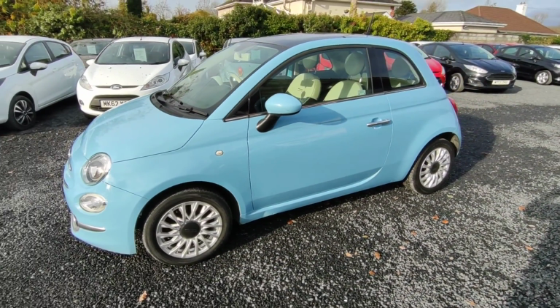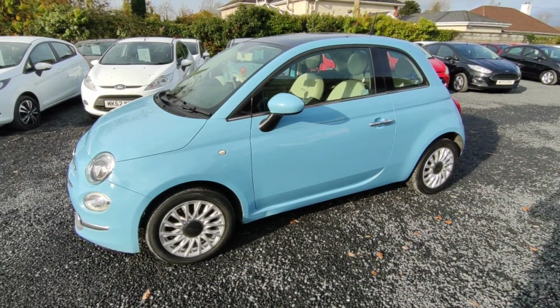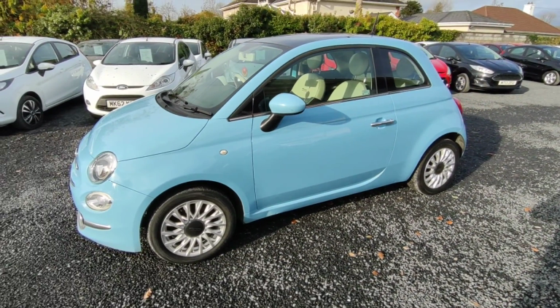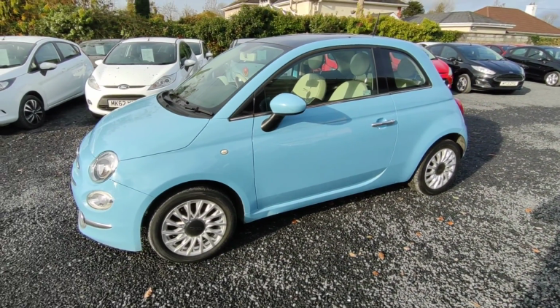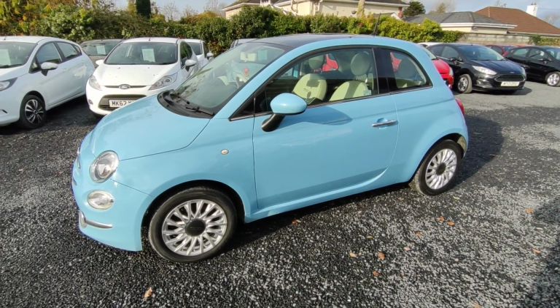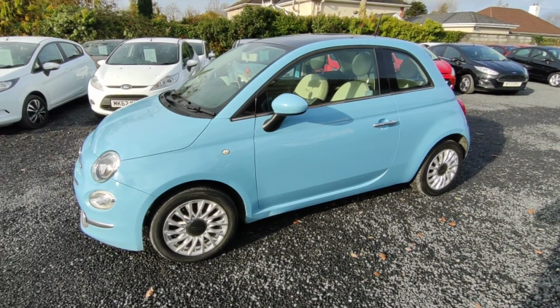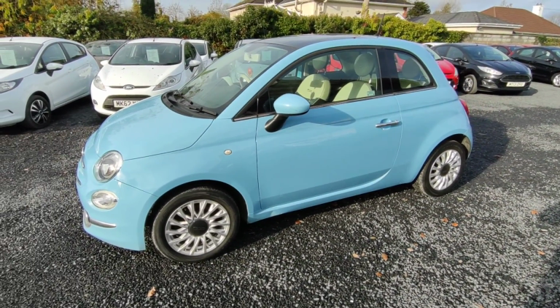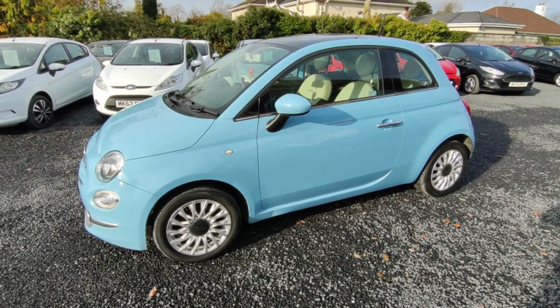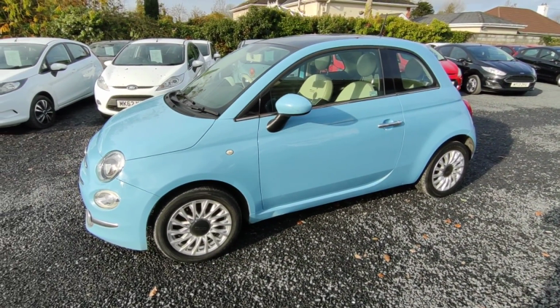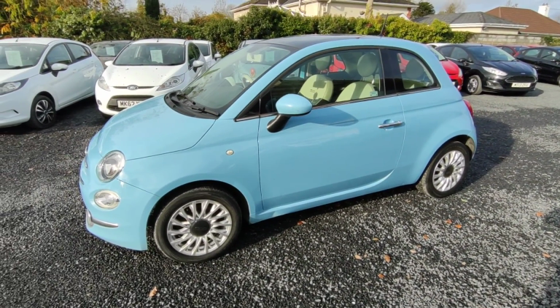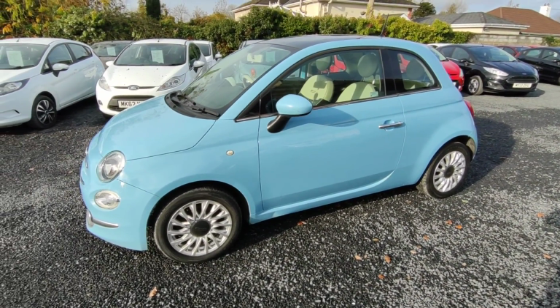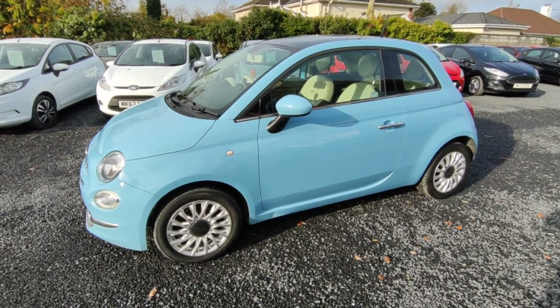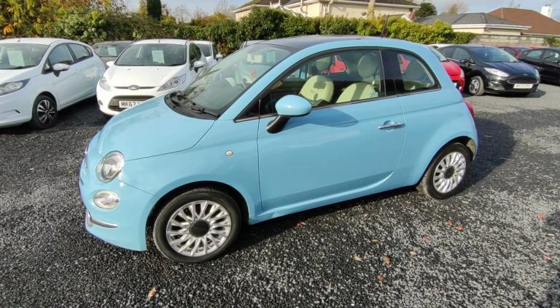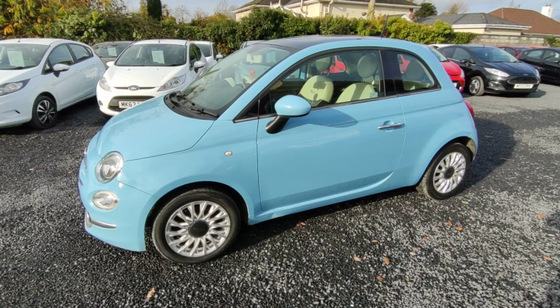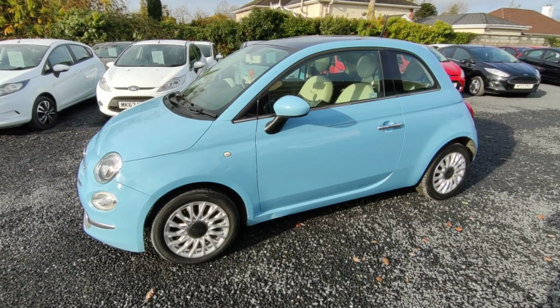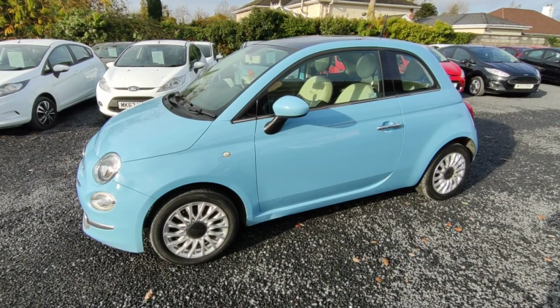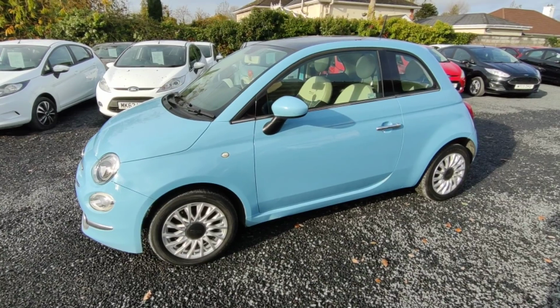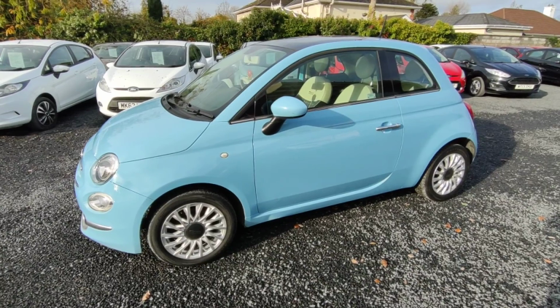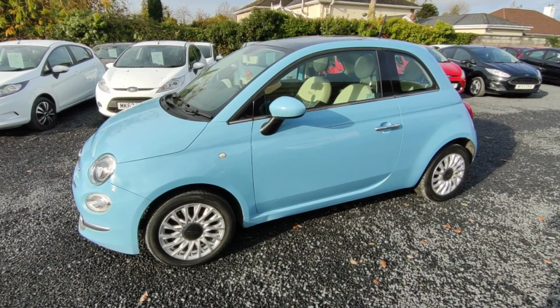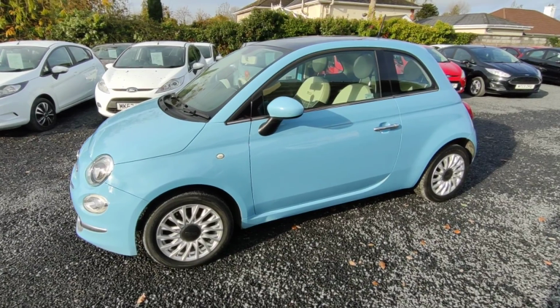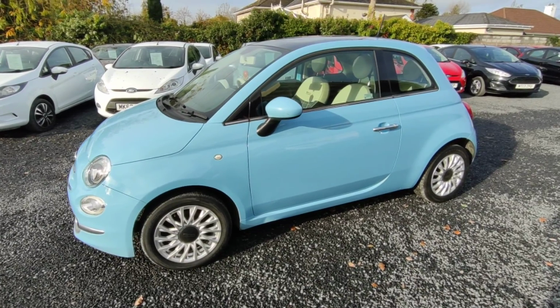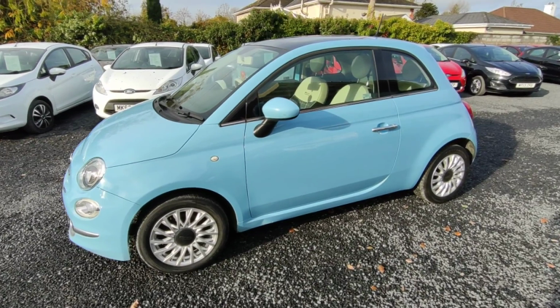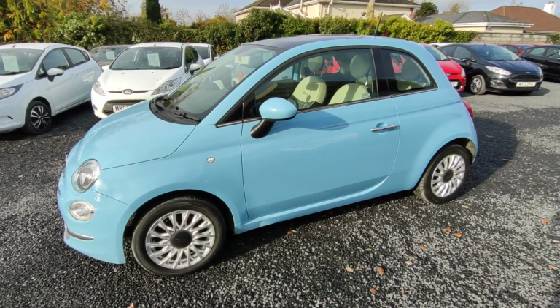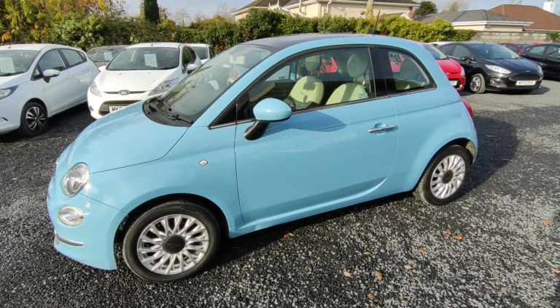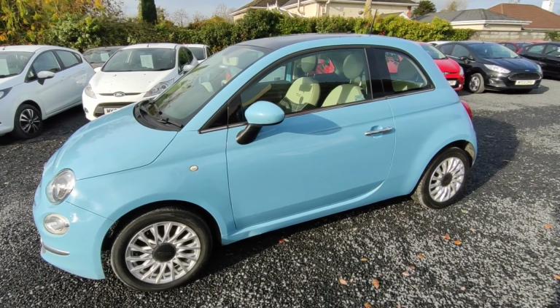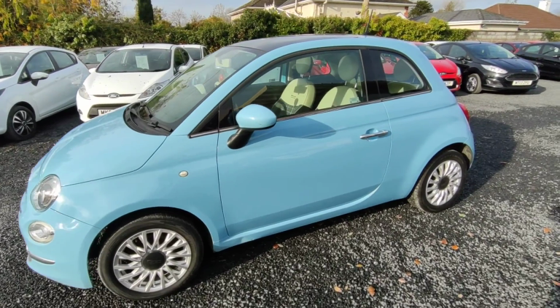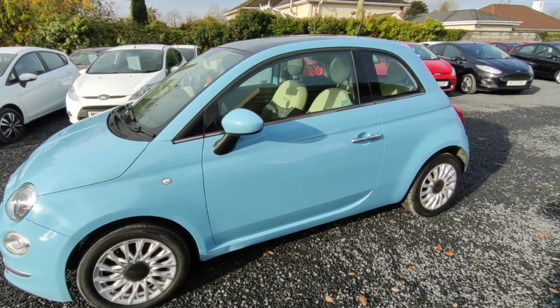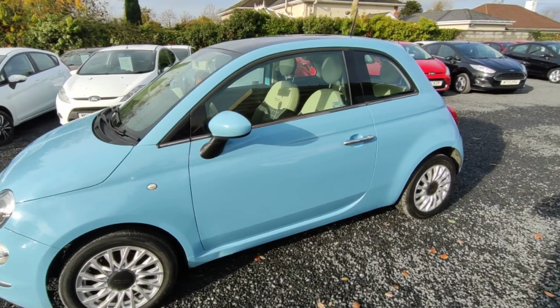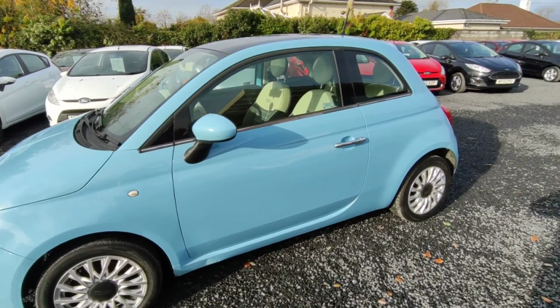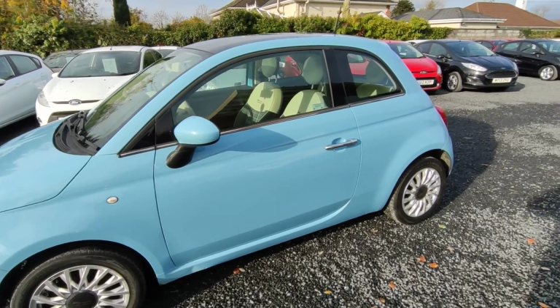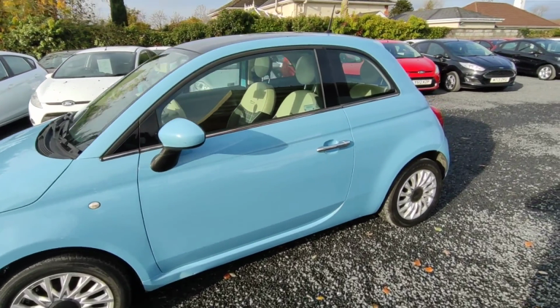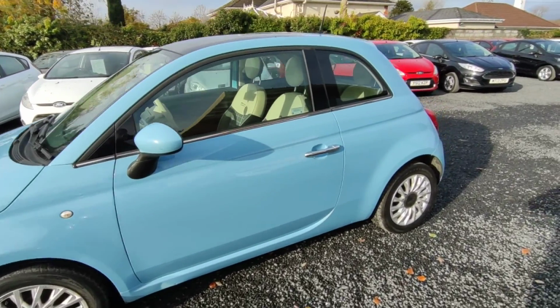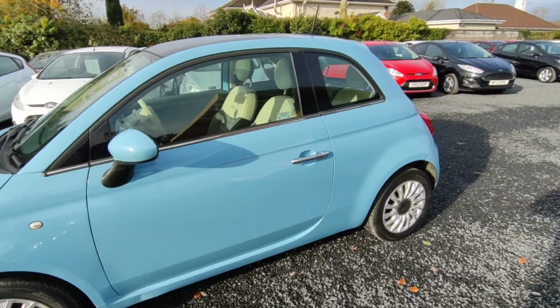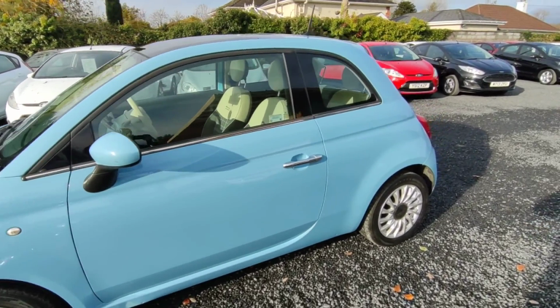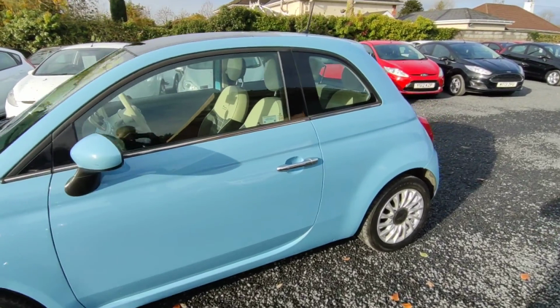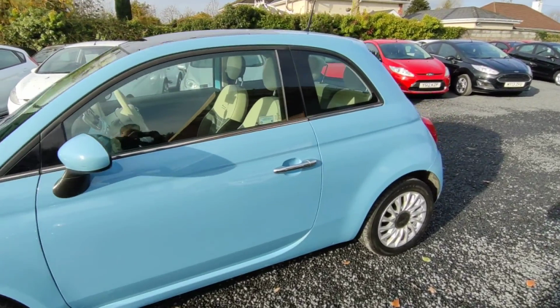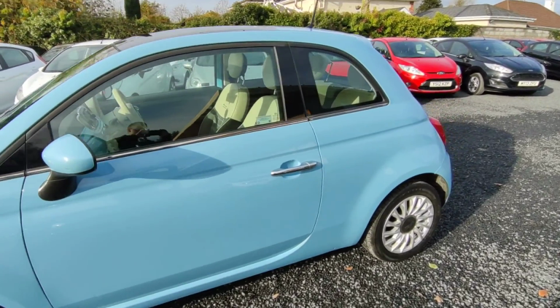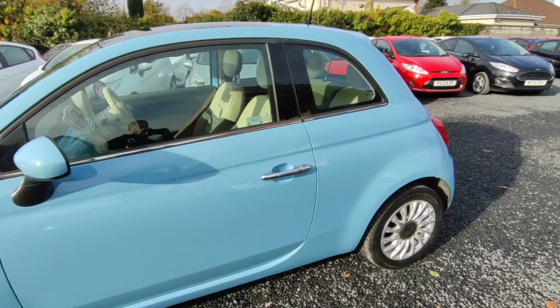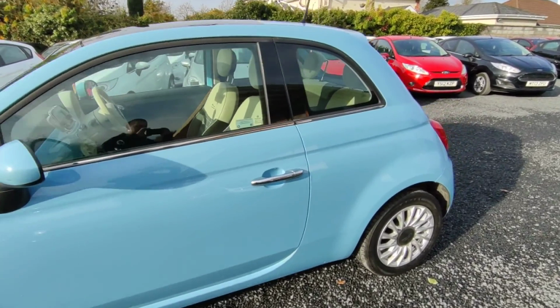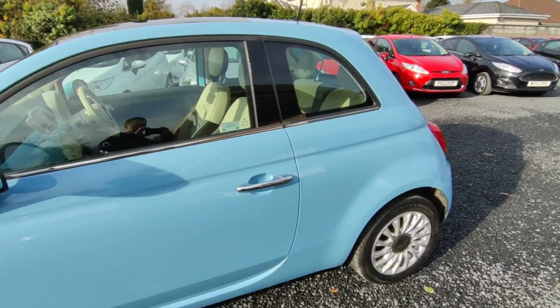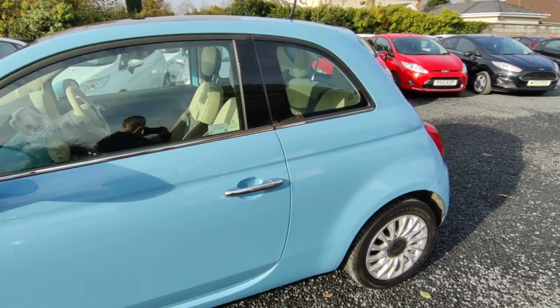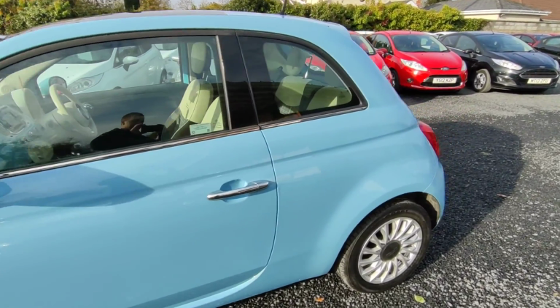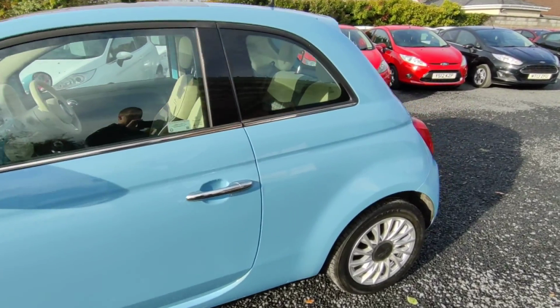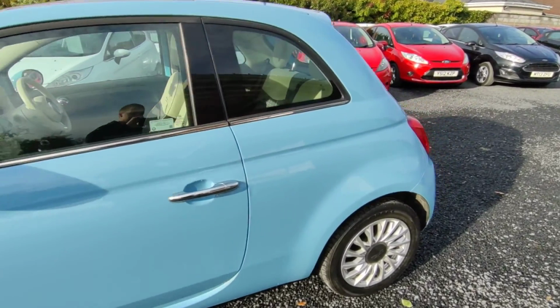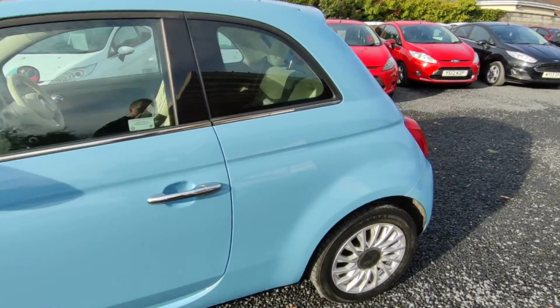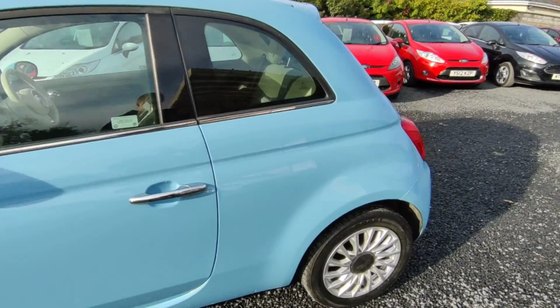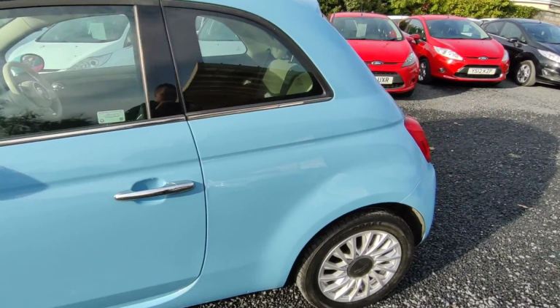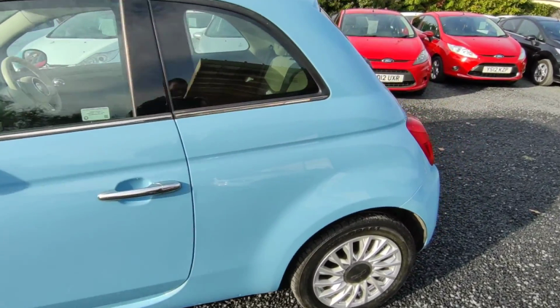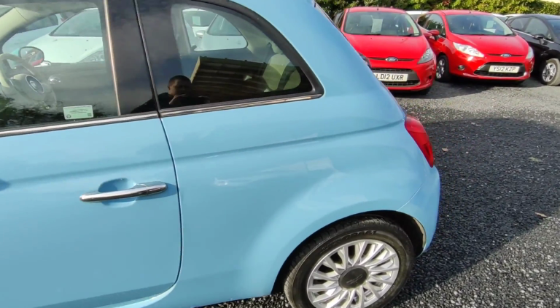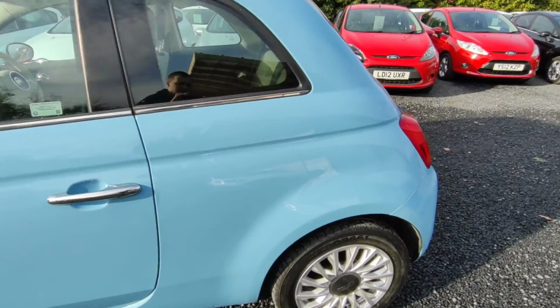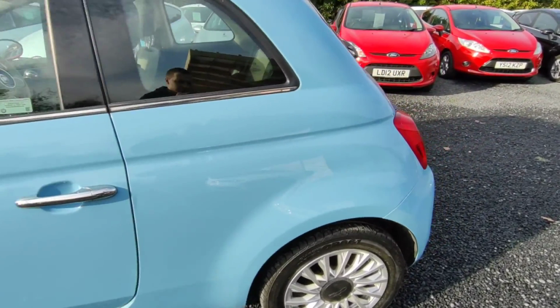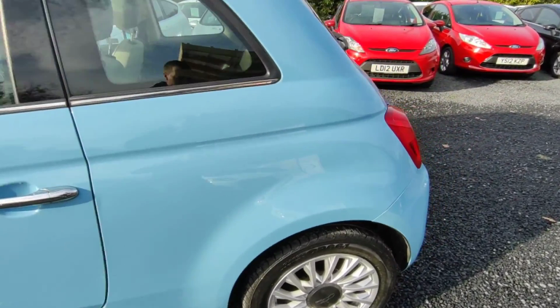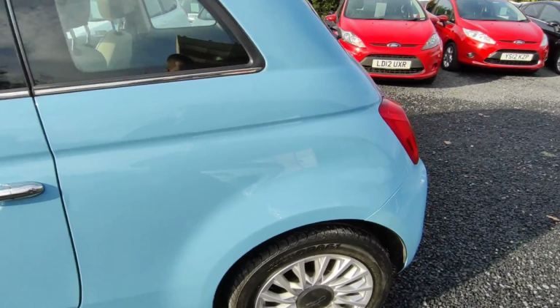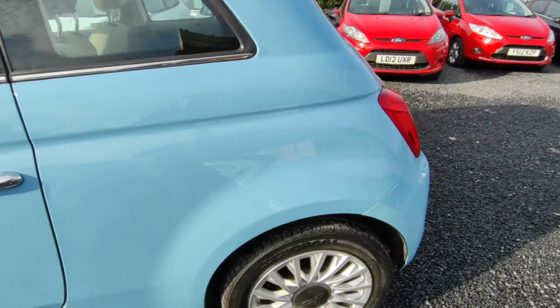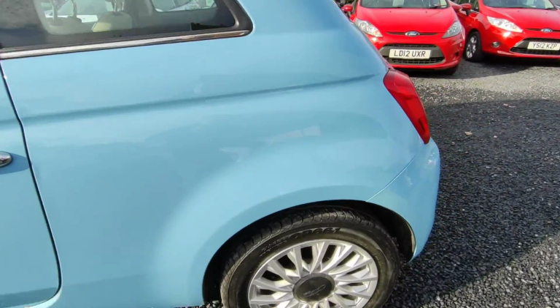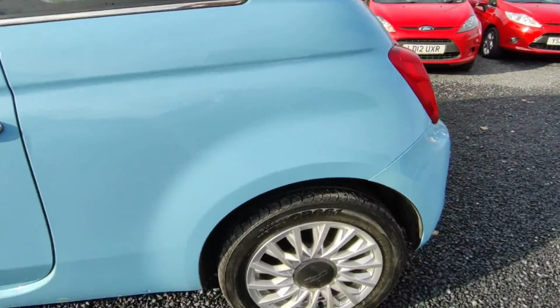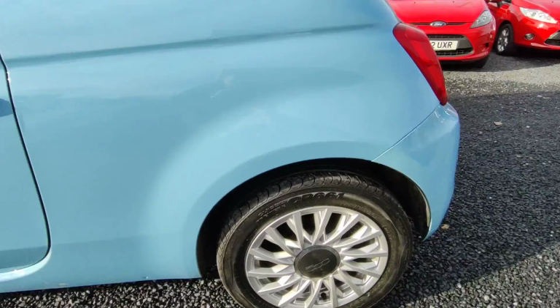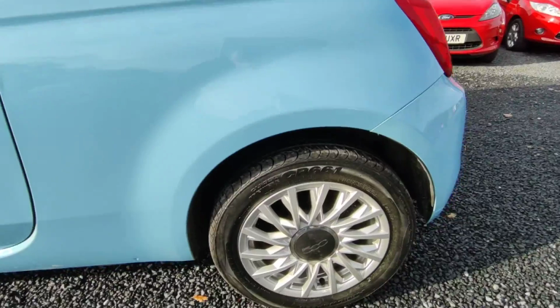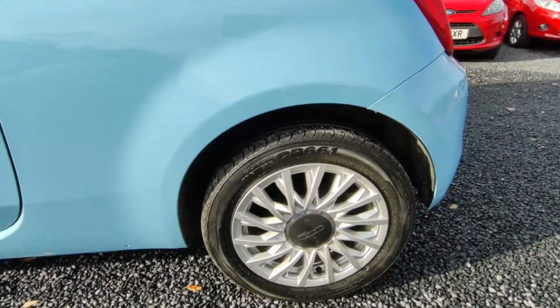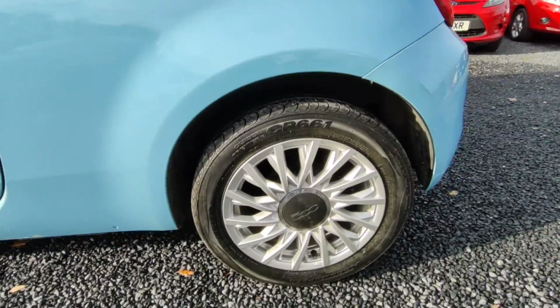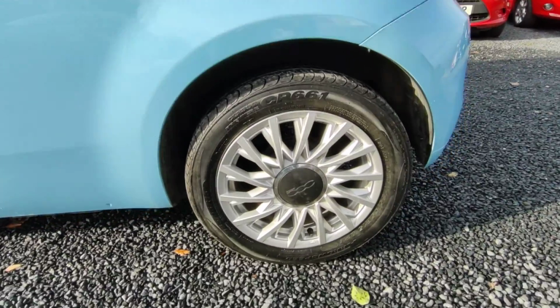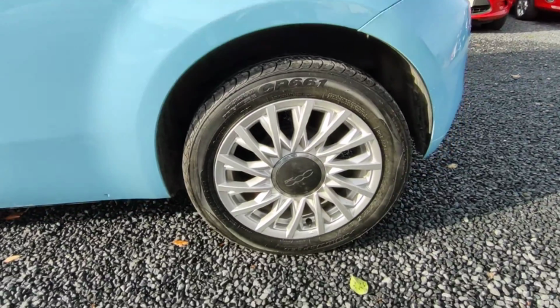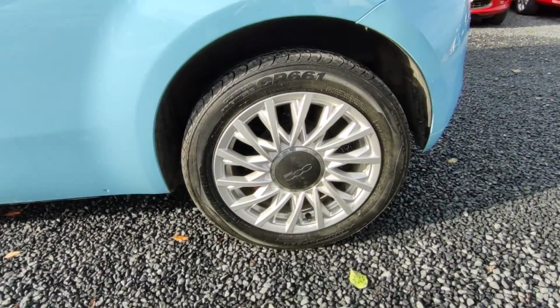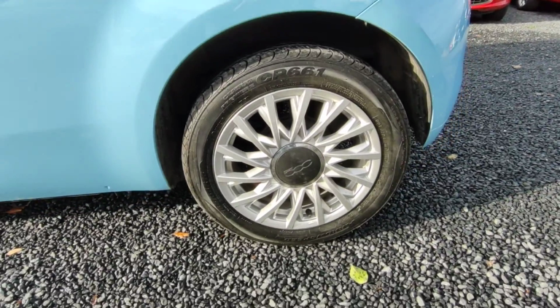It has a Lounge model, comes with a panoramic sunroof, chrome trimmings, and also has alloys.